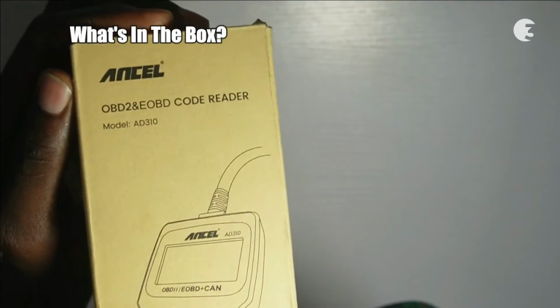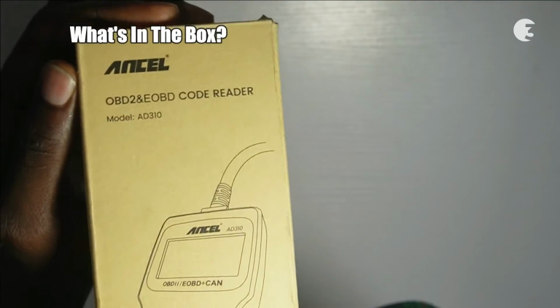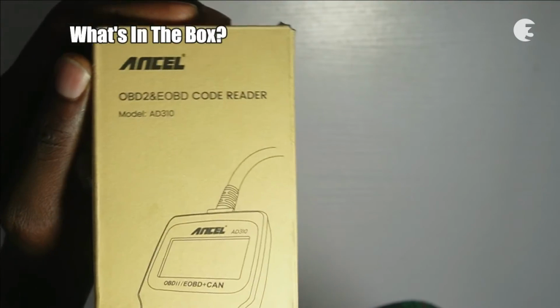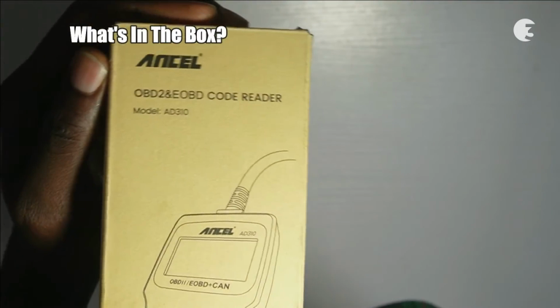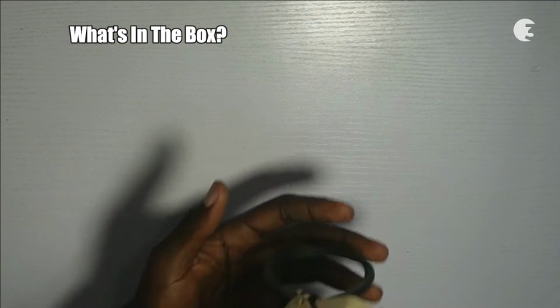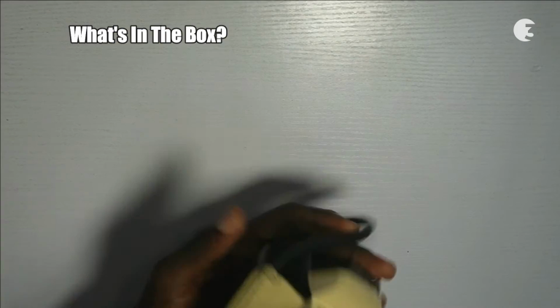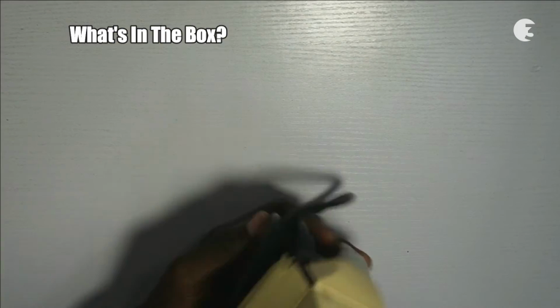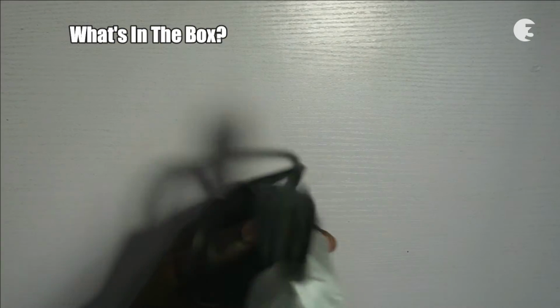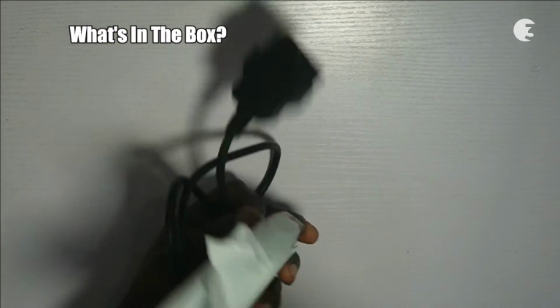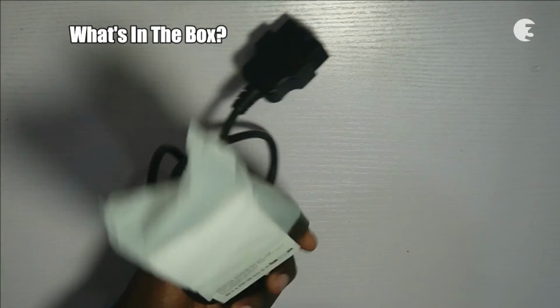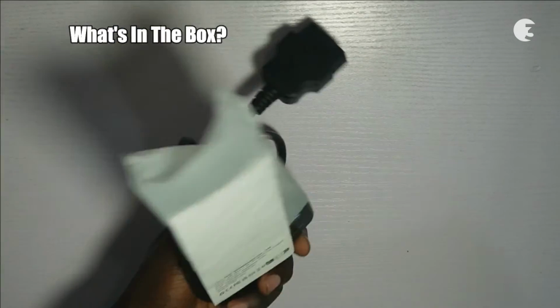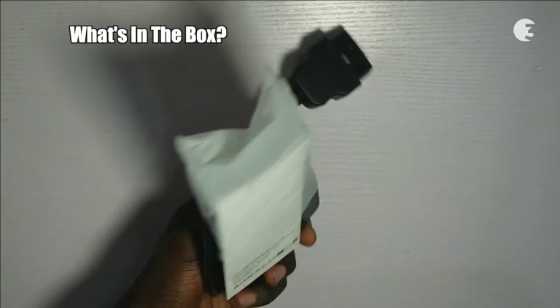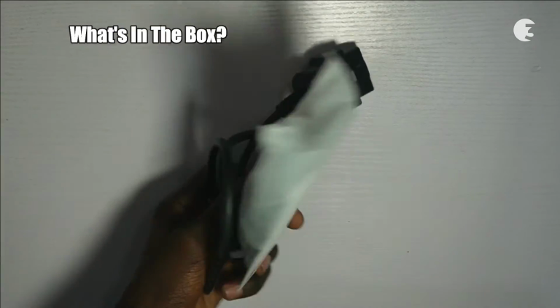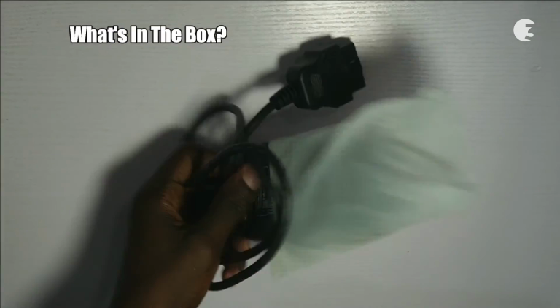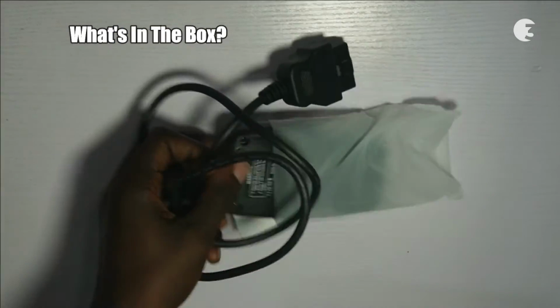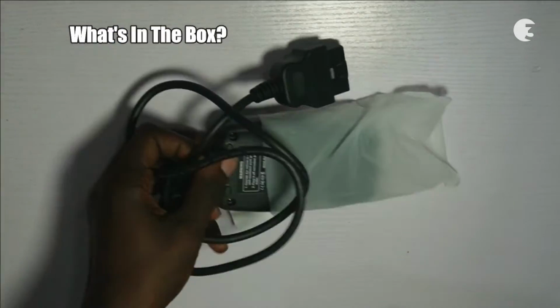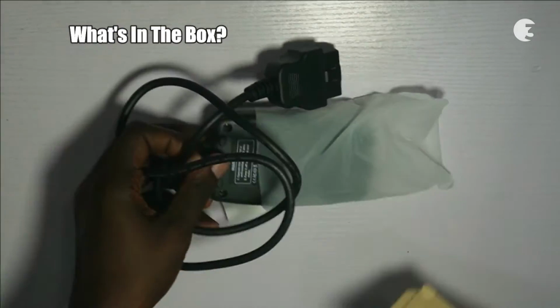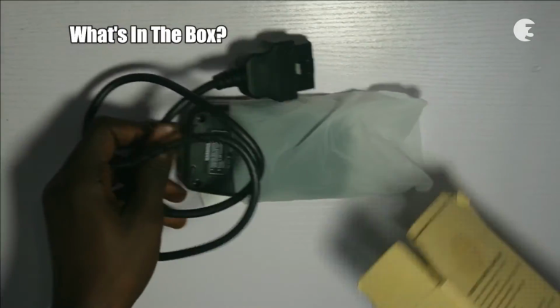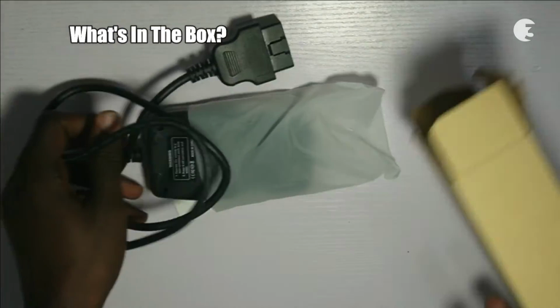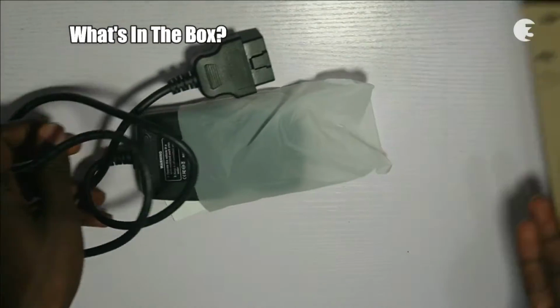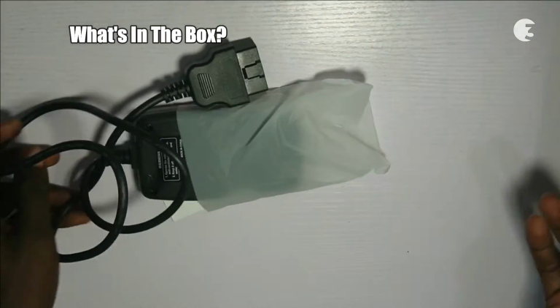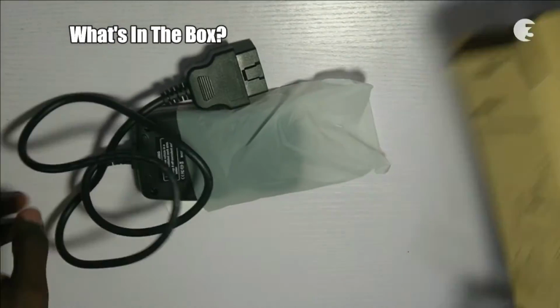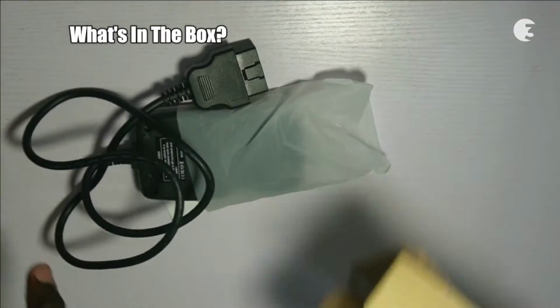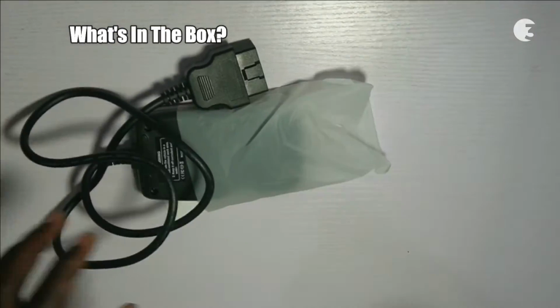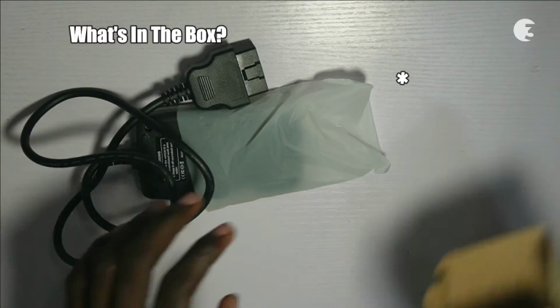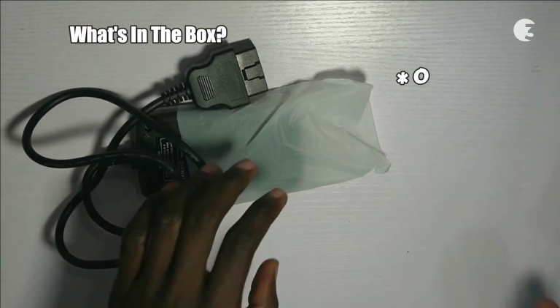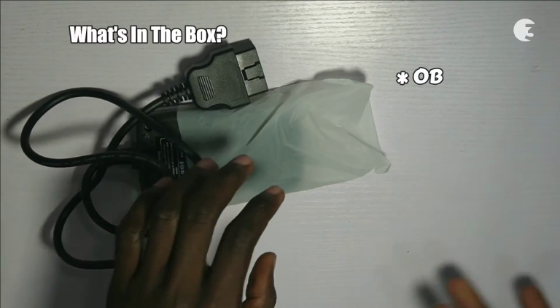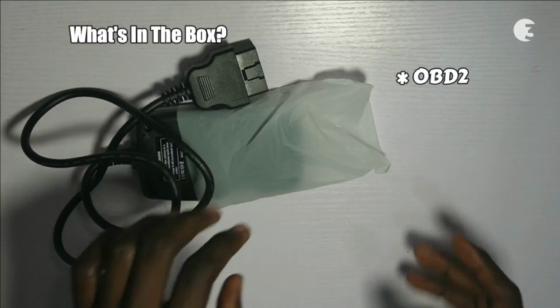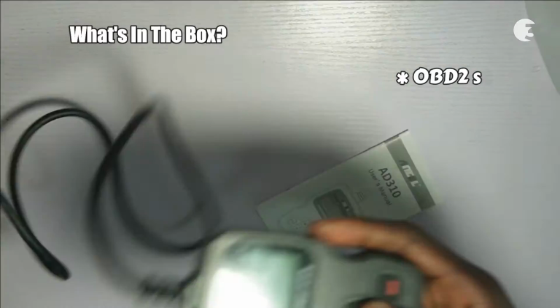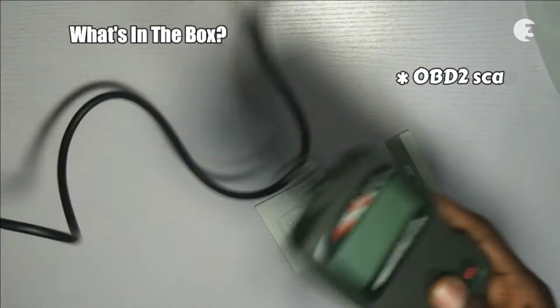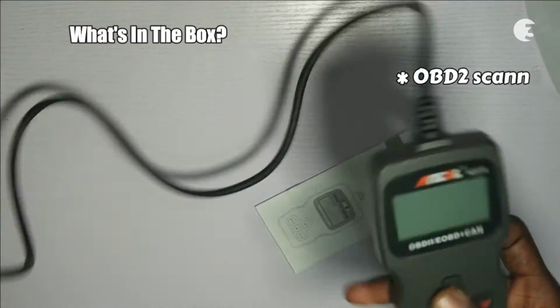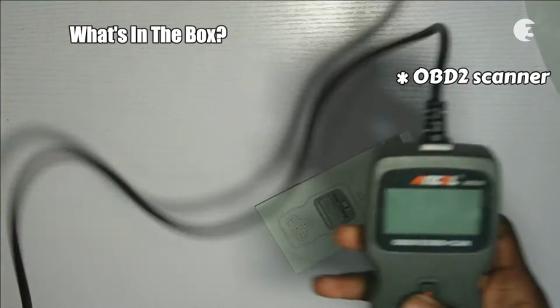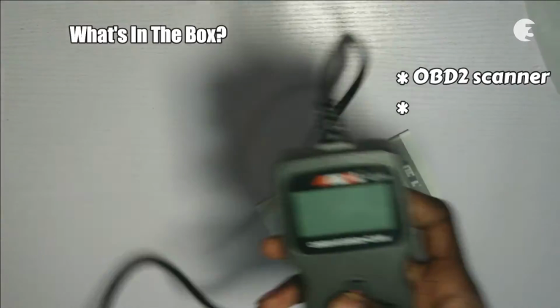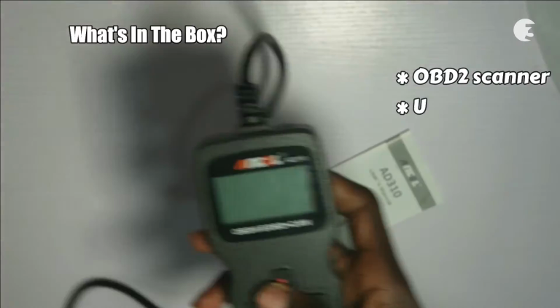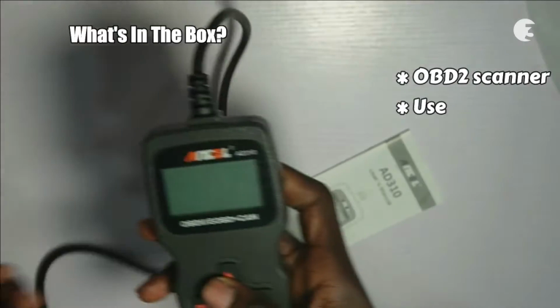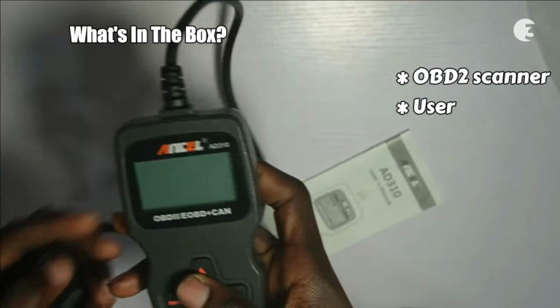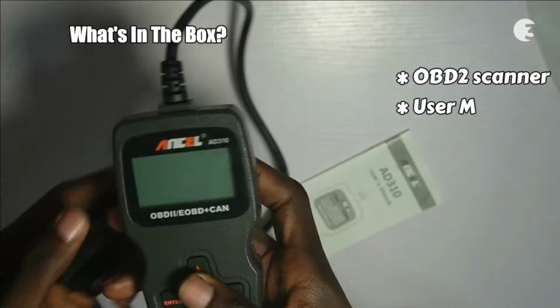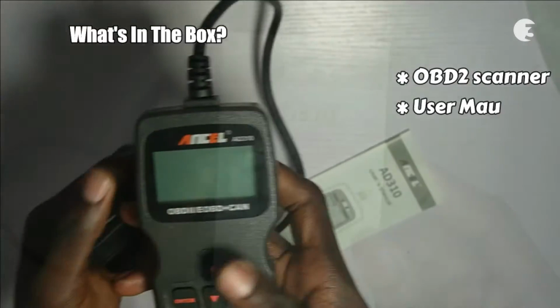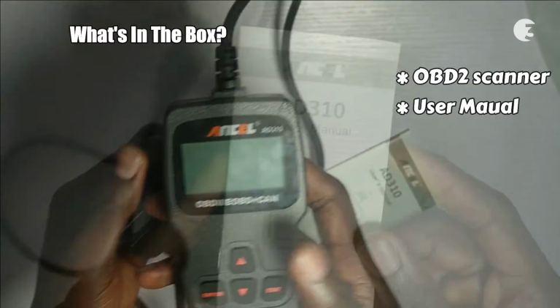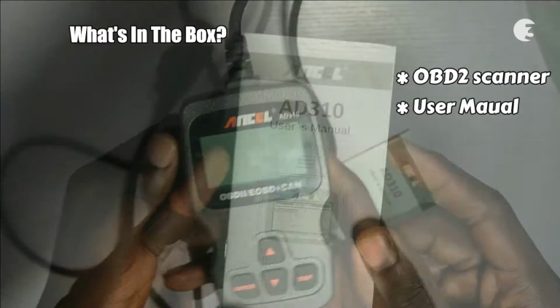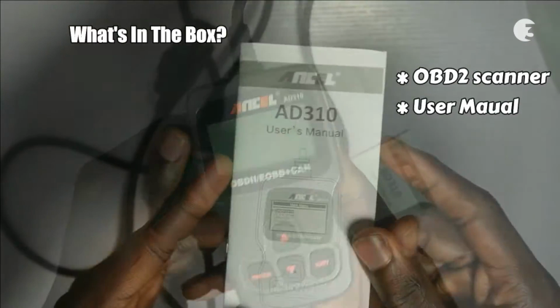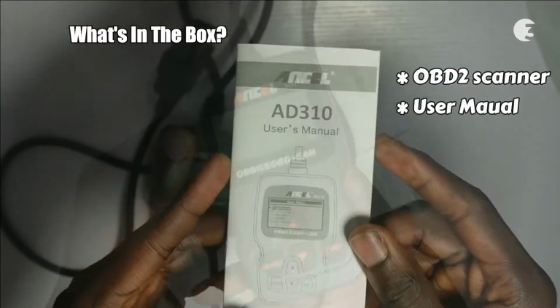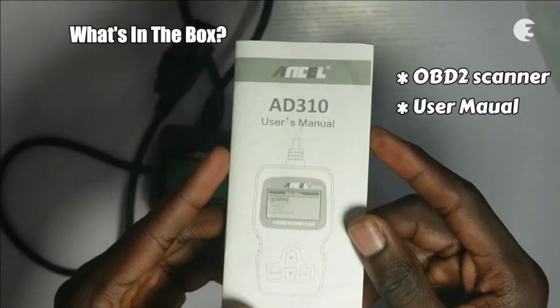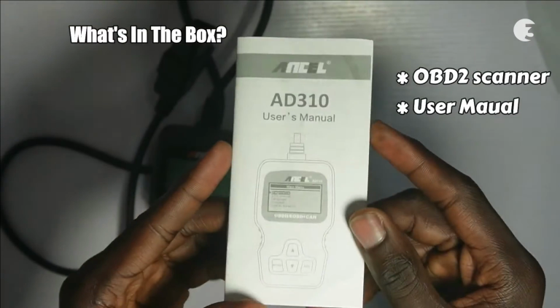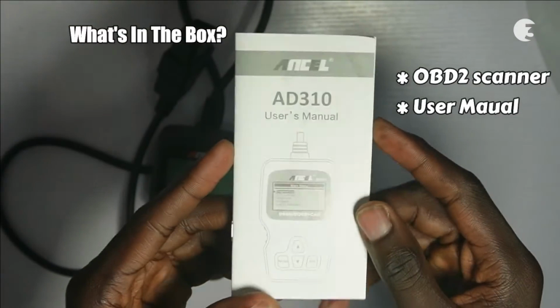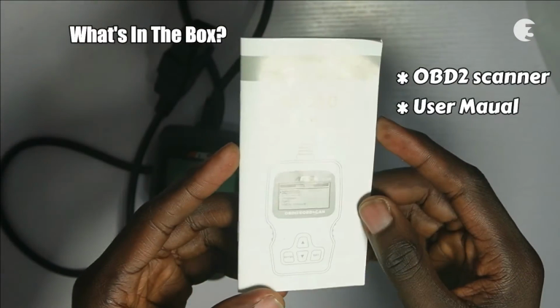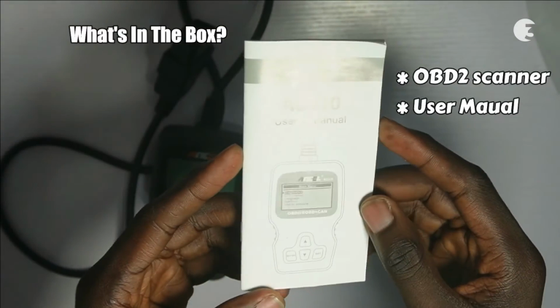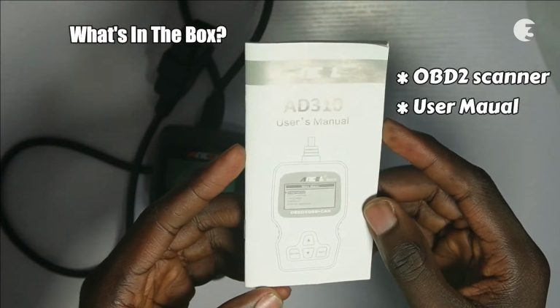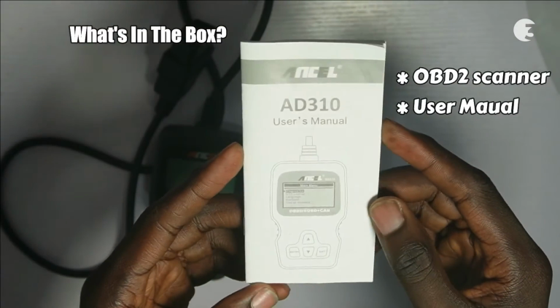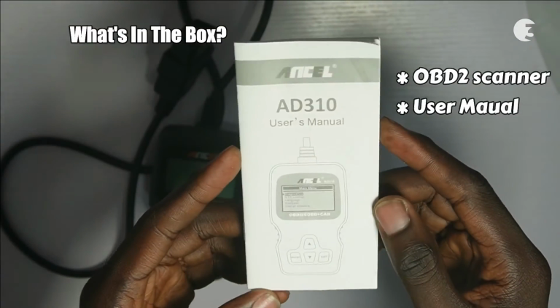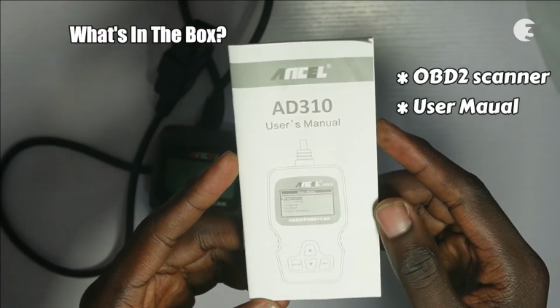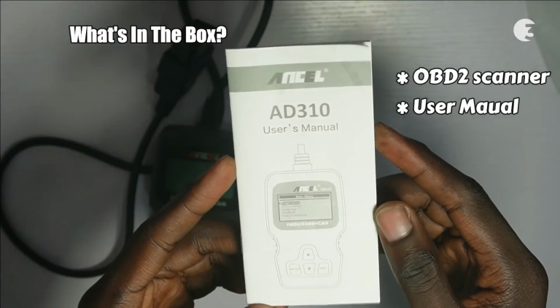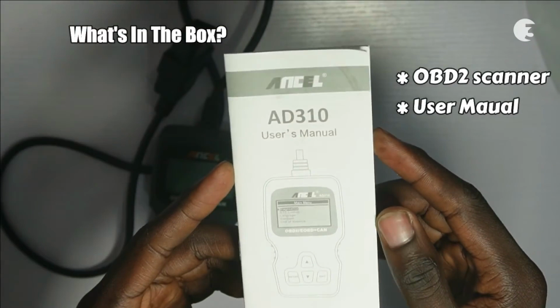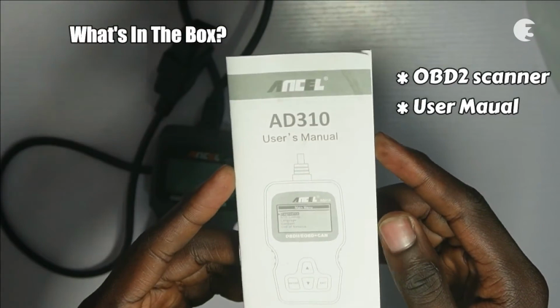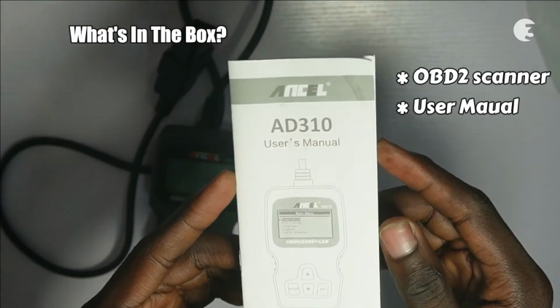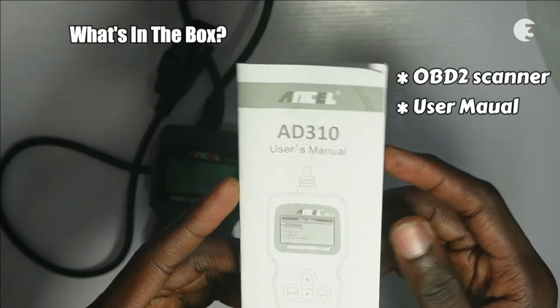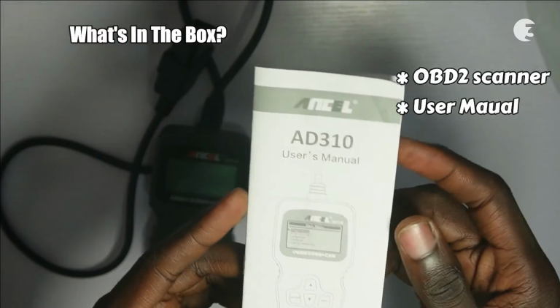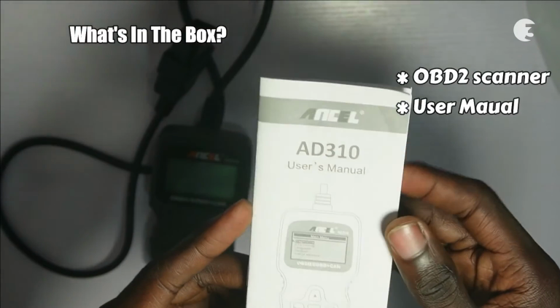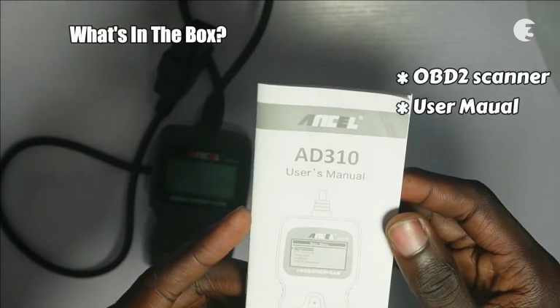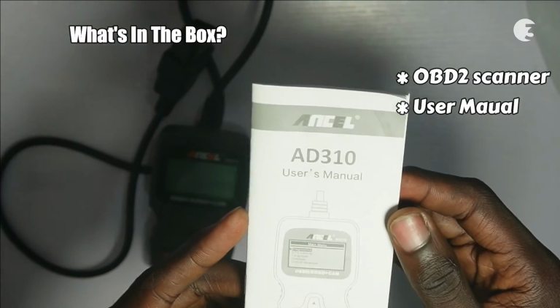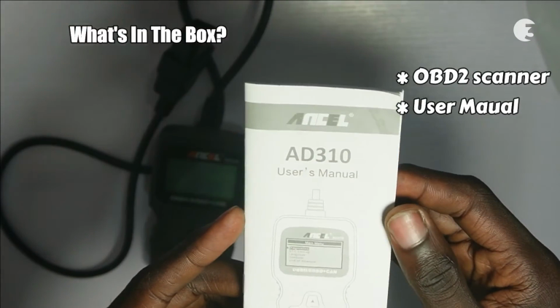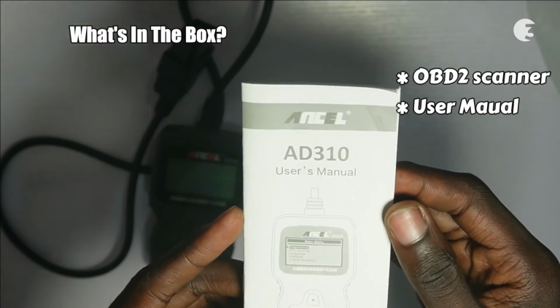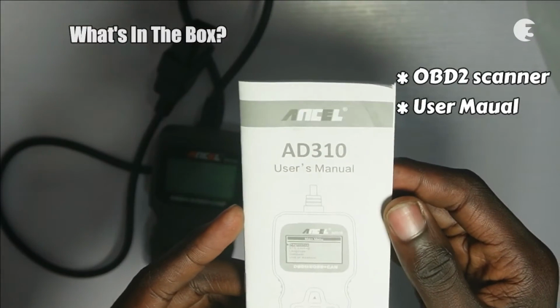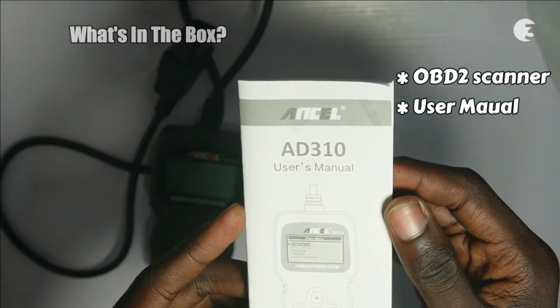Unboxing the Ancel AD310 reveals an OBD2 scanner and a user manual. It's straightforward, nothing too fancy.